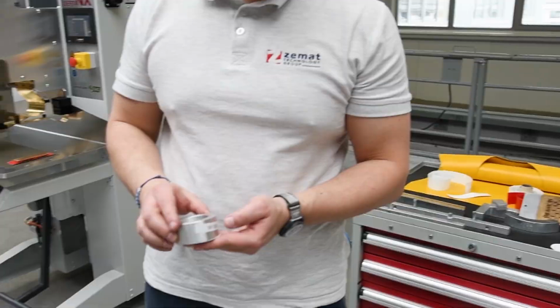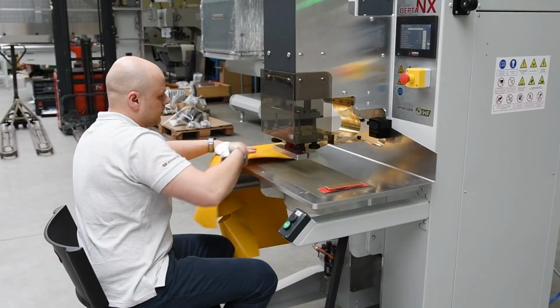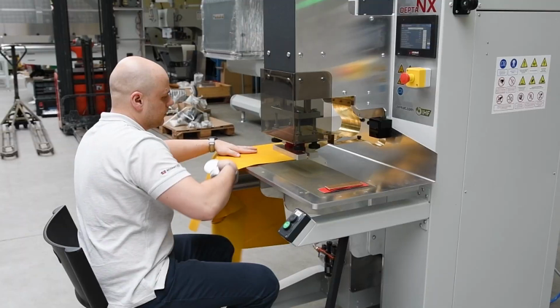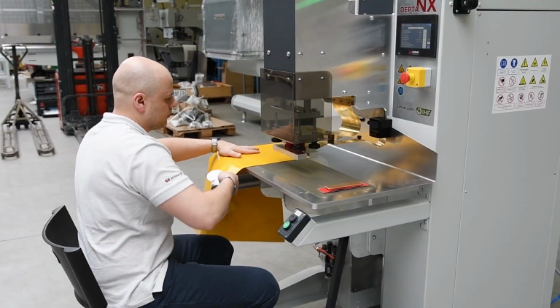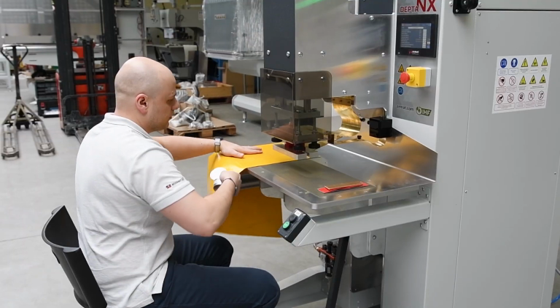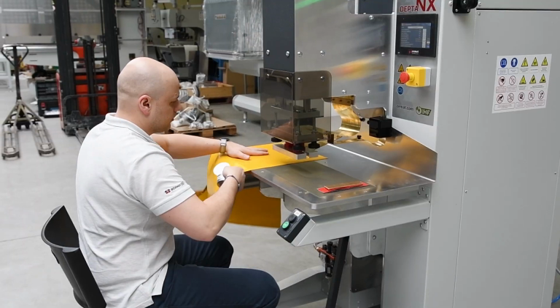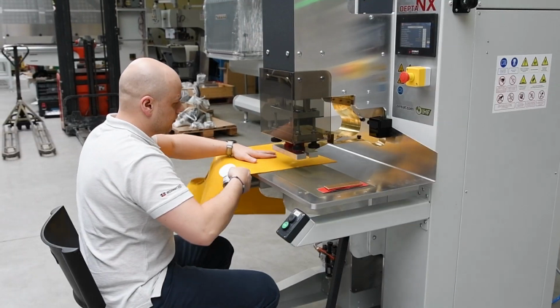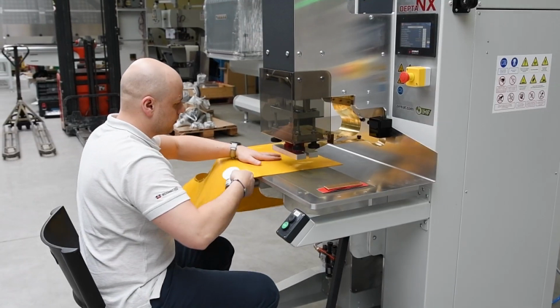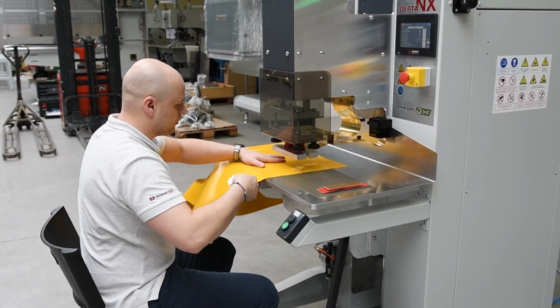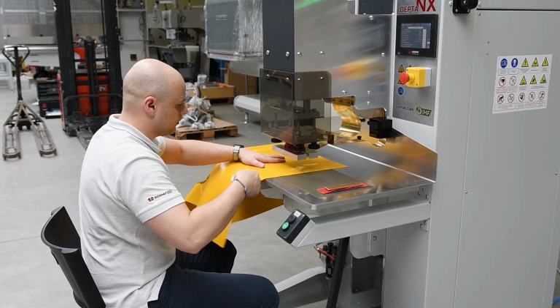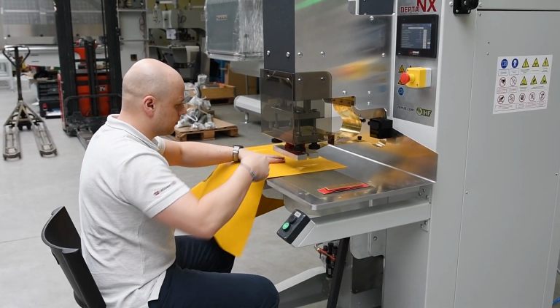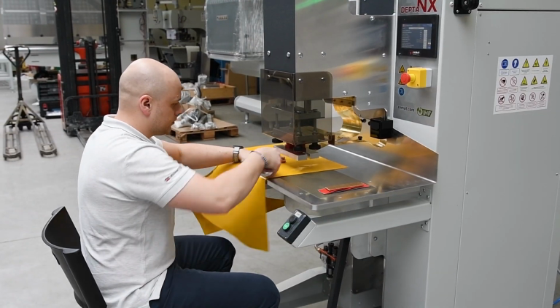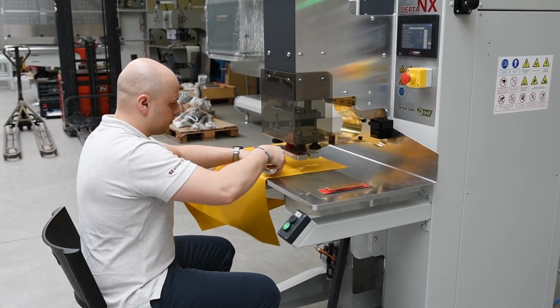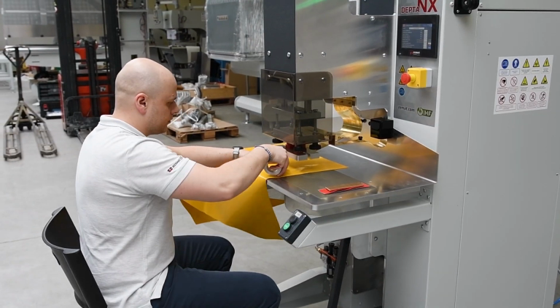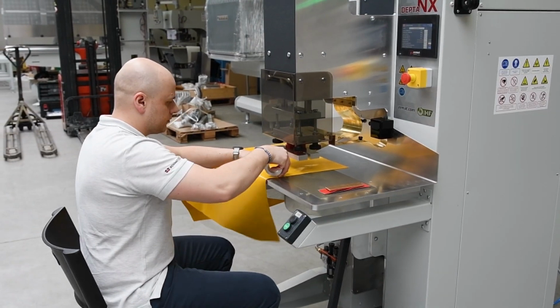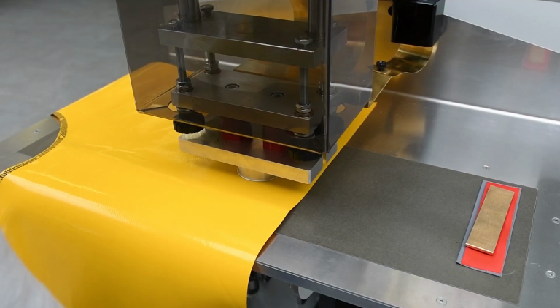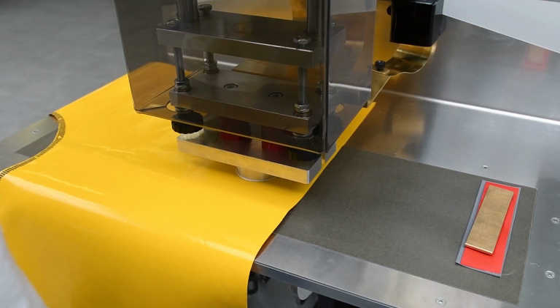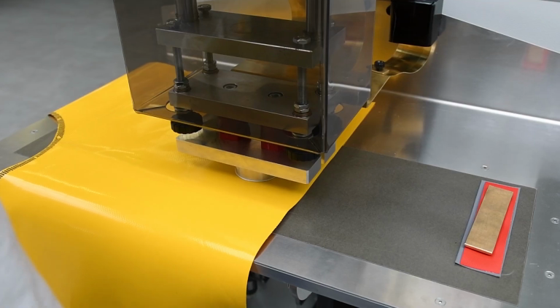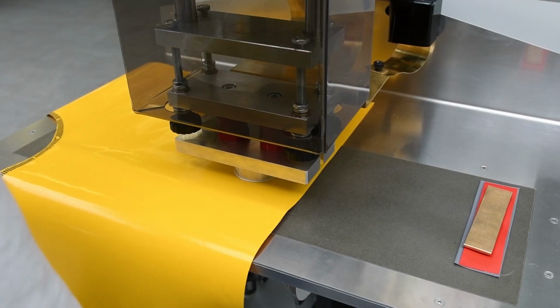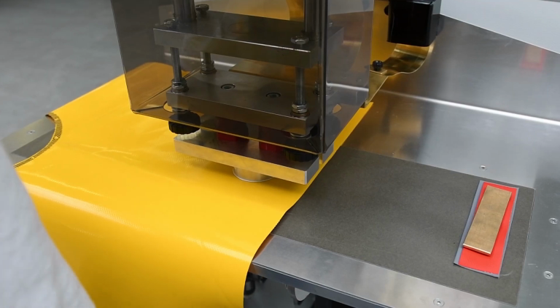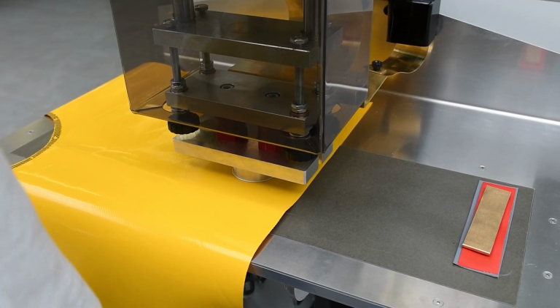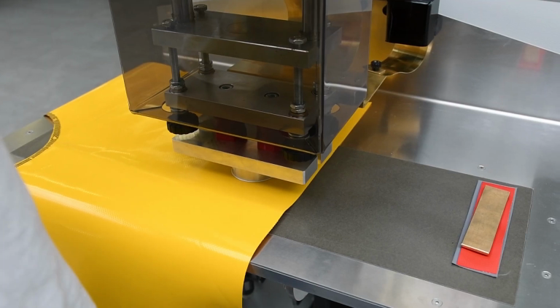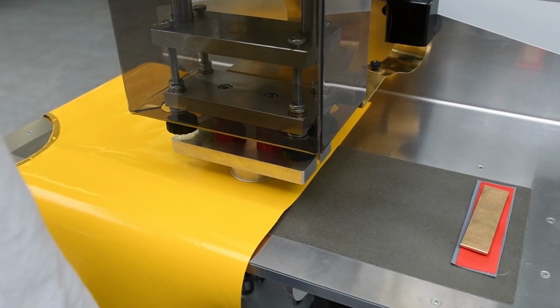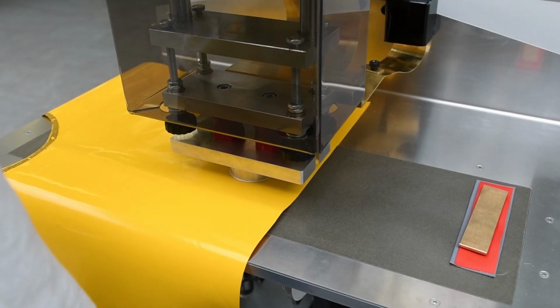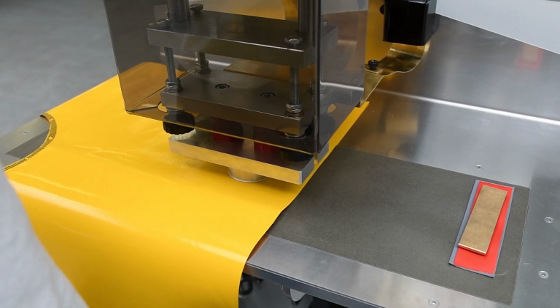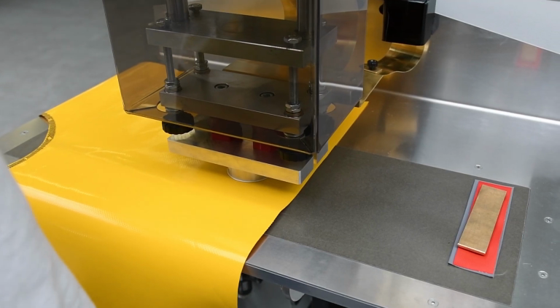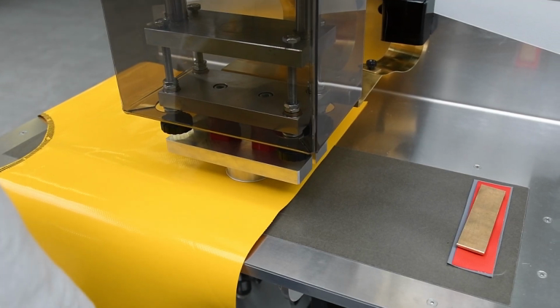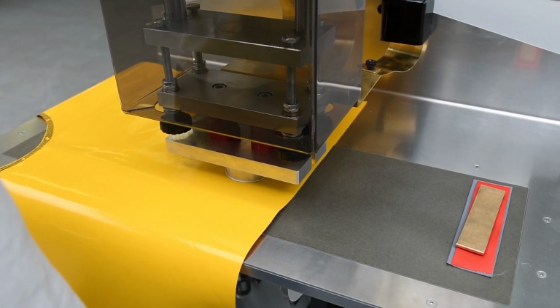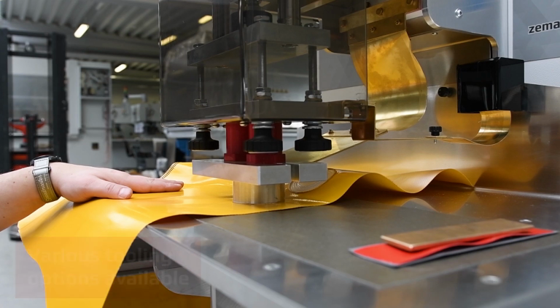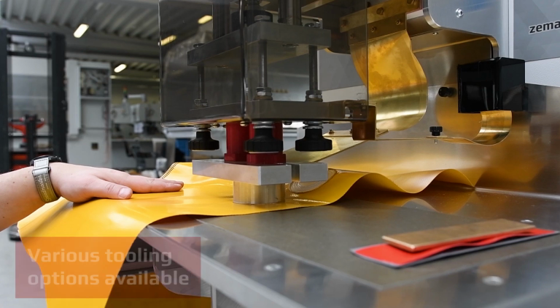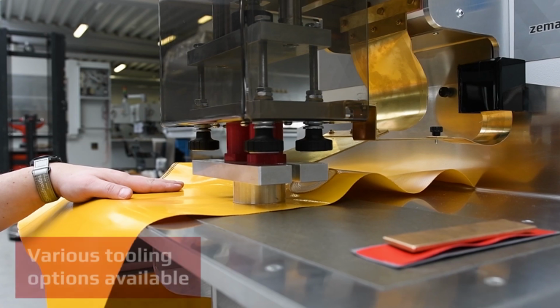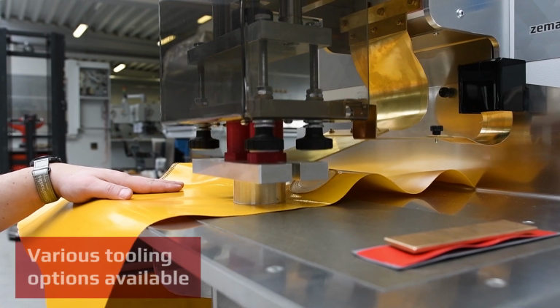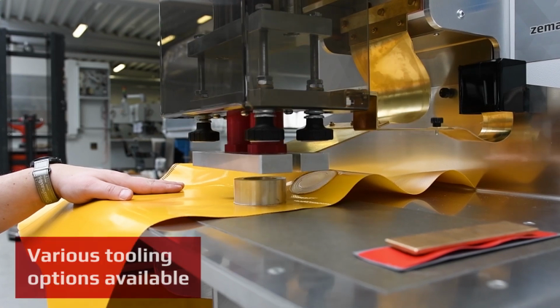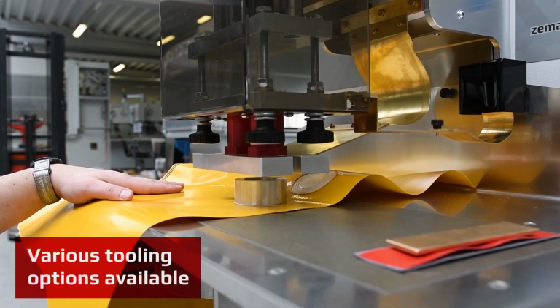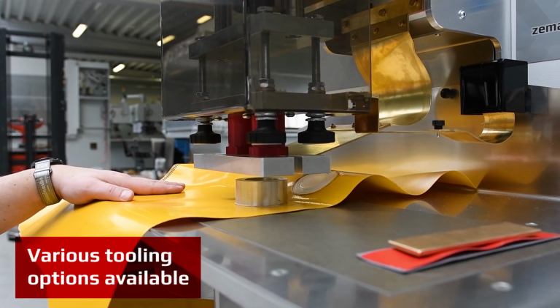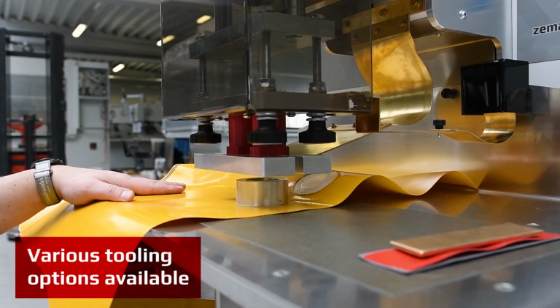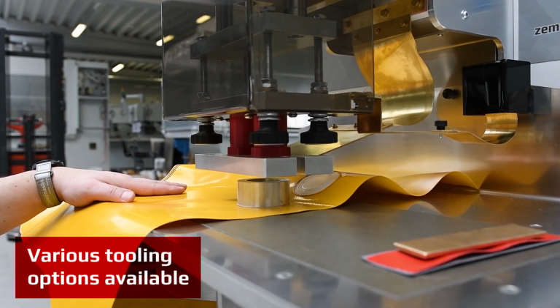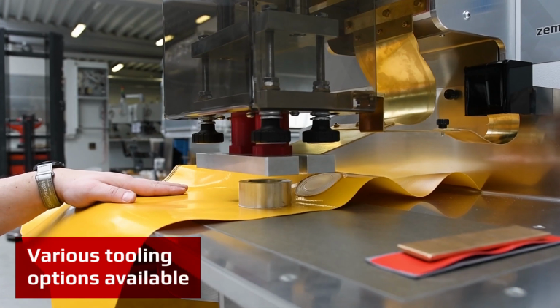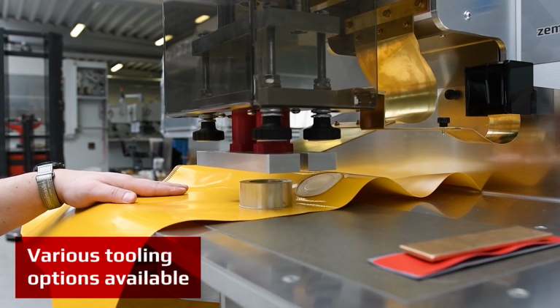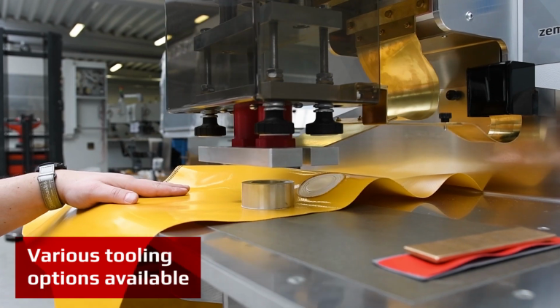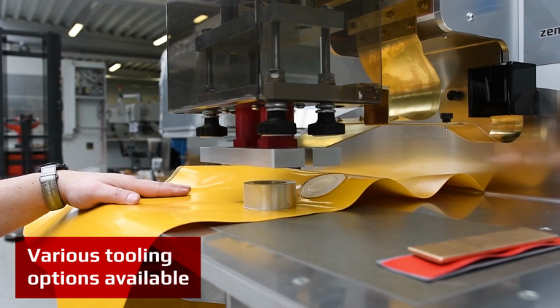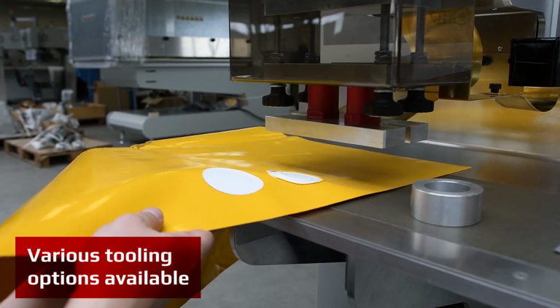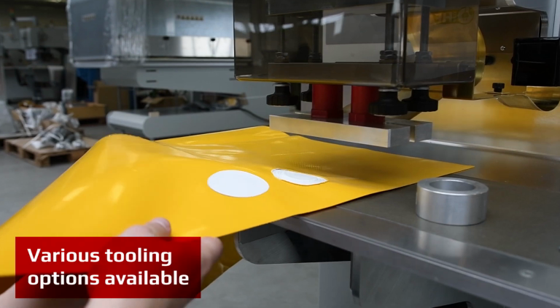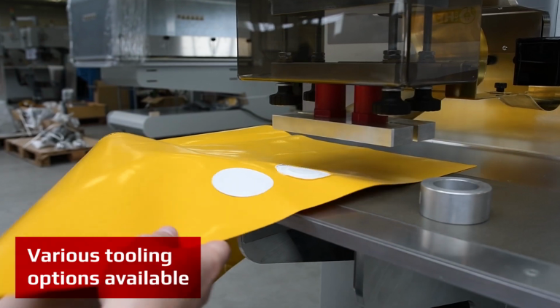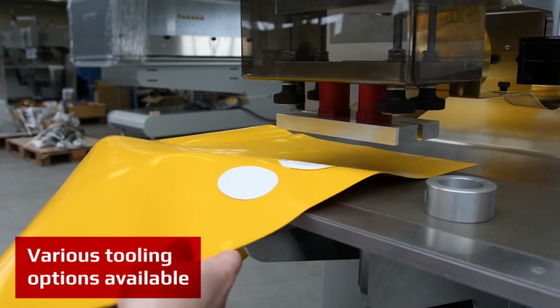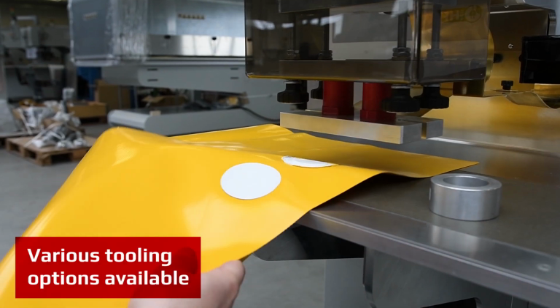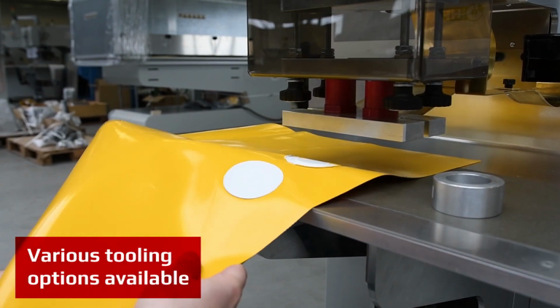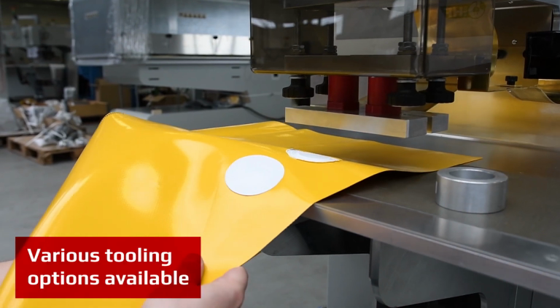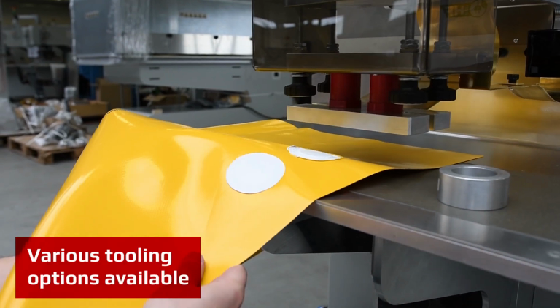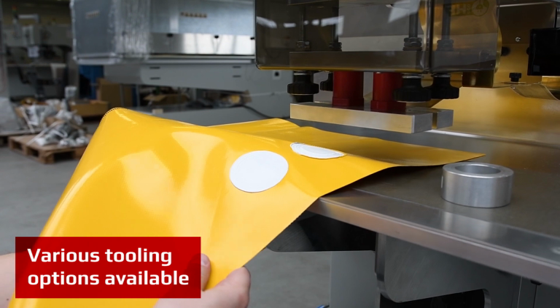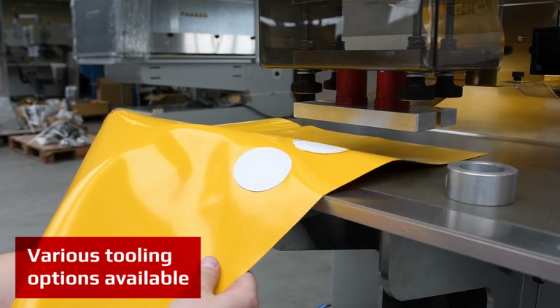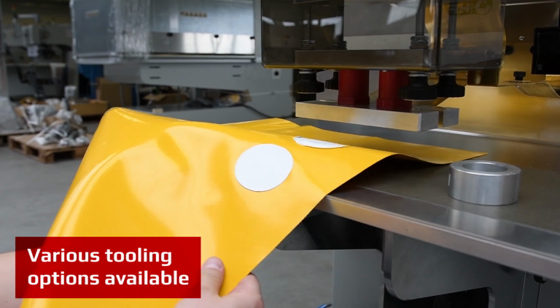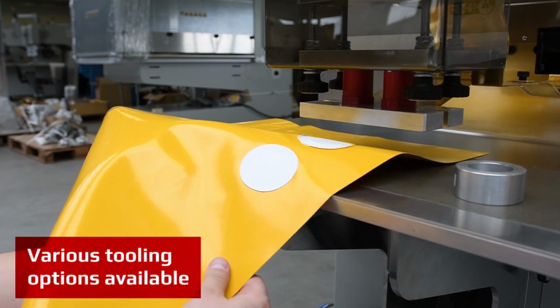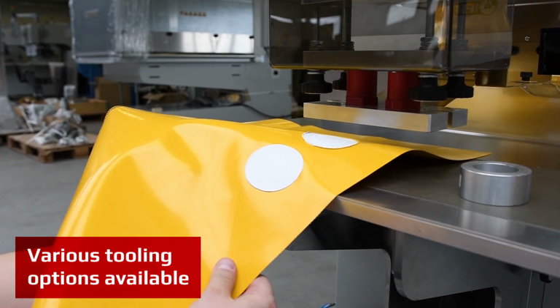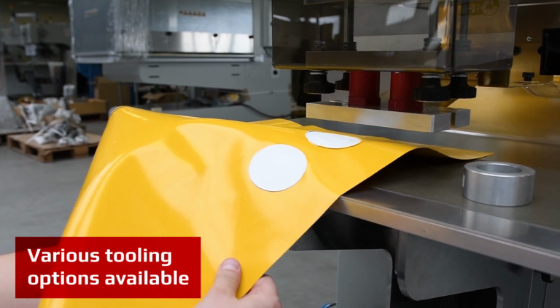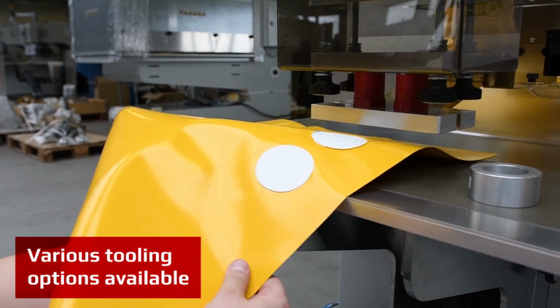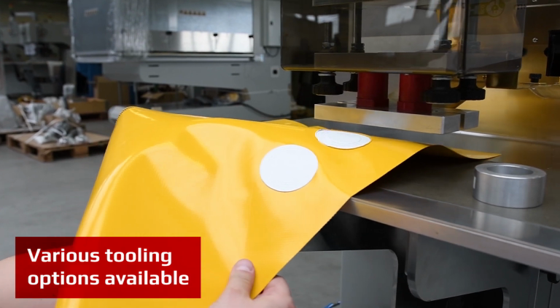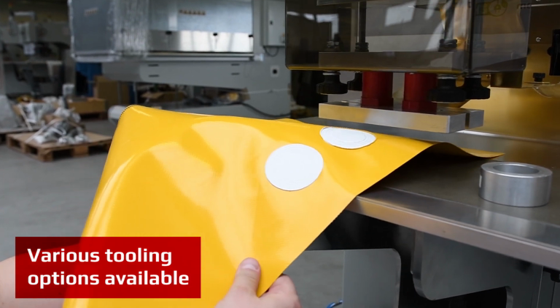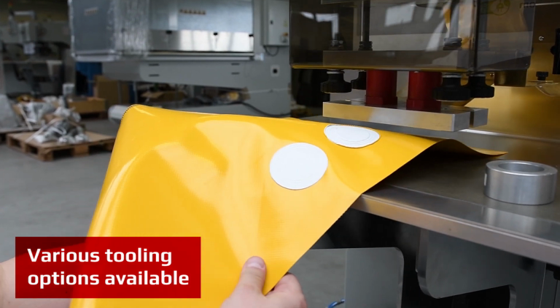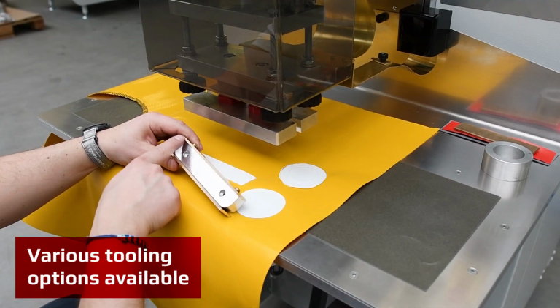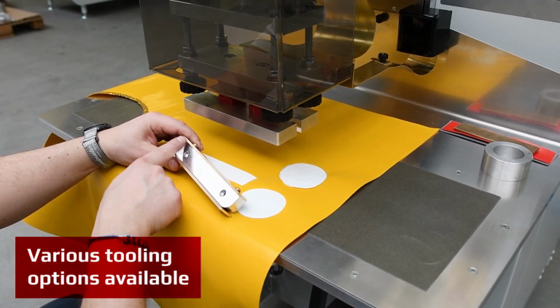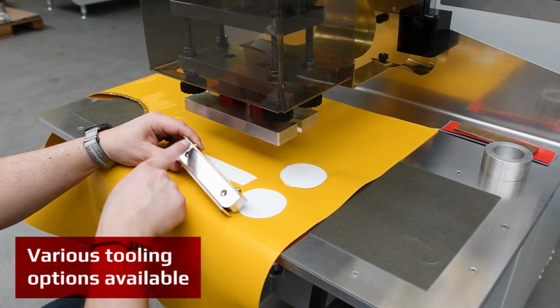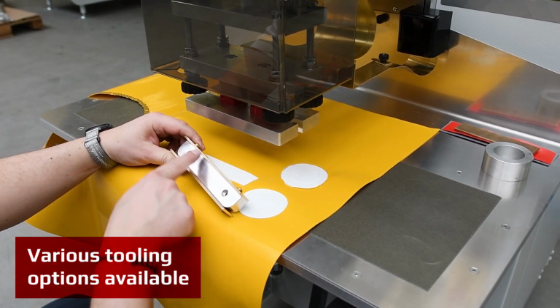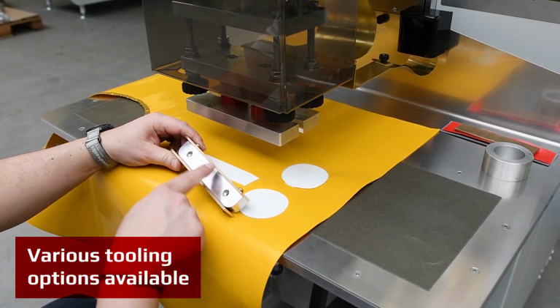Depta NX has universal usage for welding small attachments, hooks, and reinforcements in various shapes and sizes.